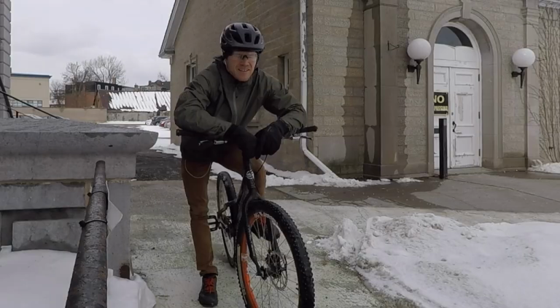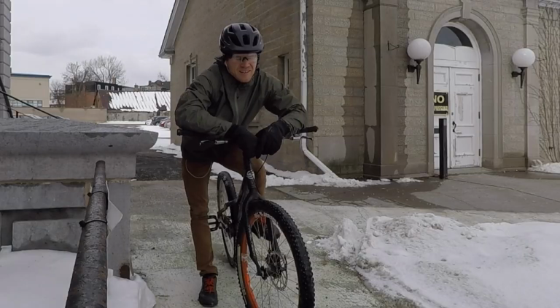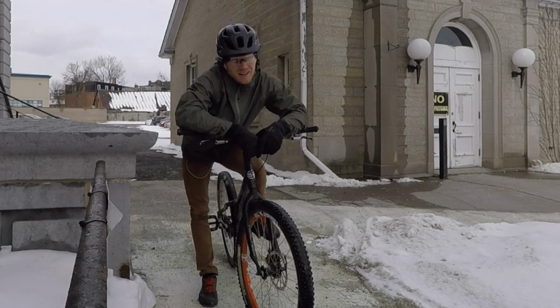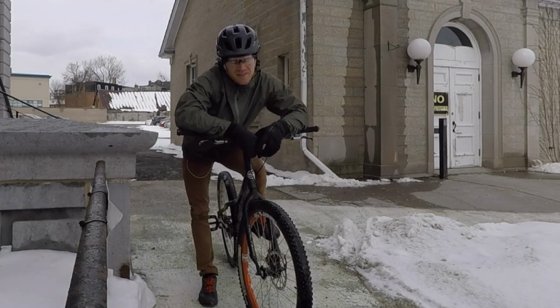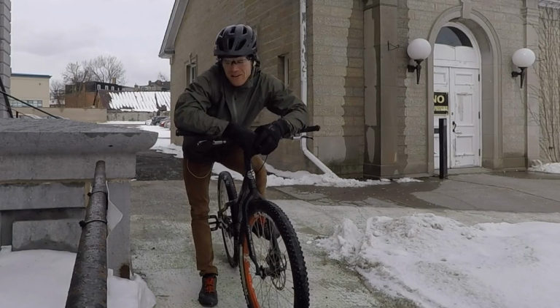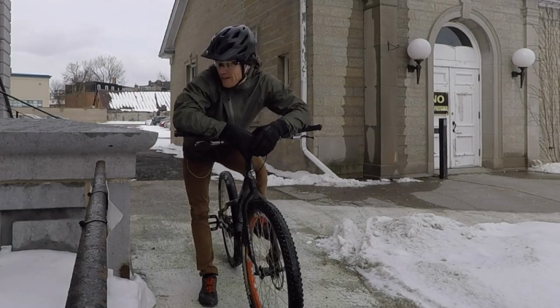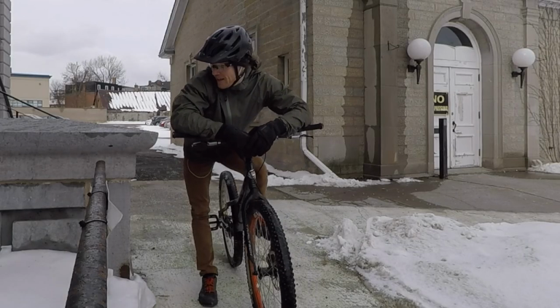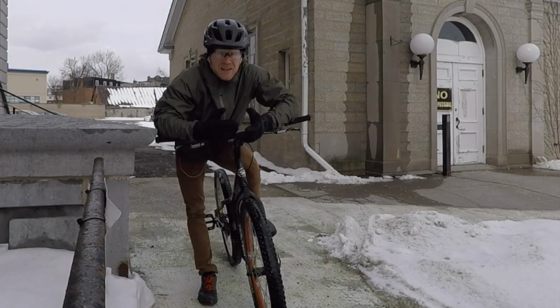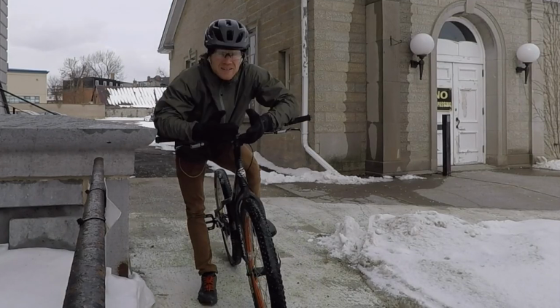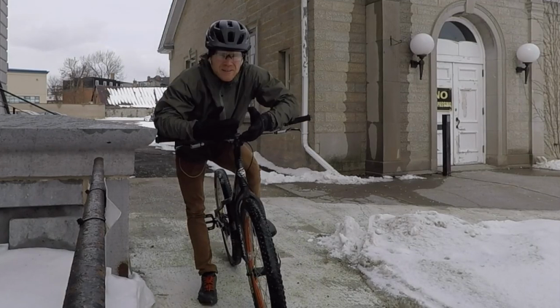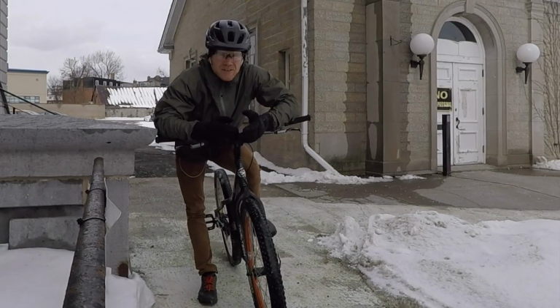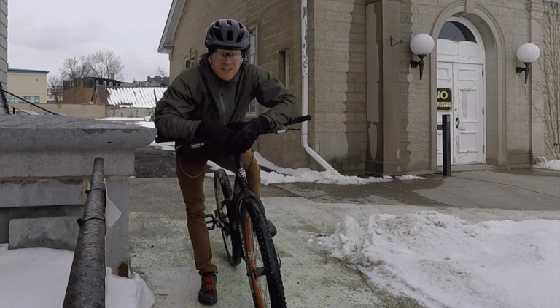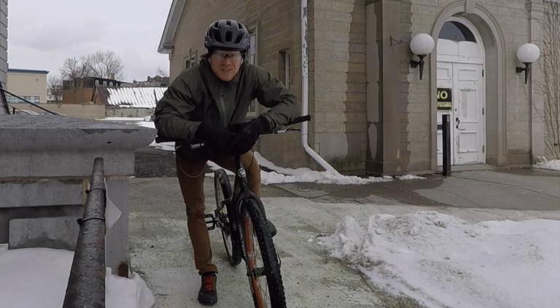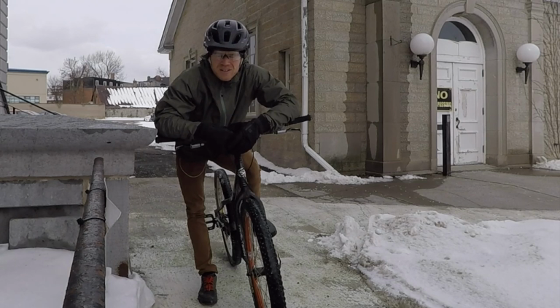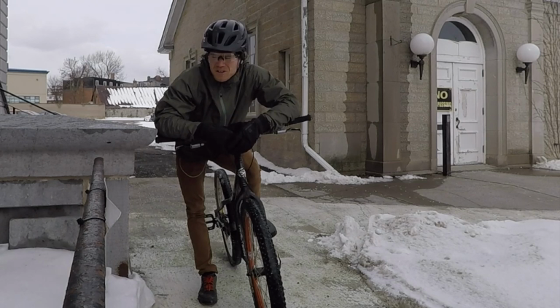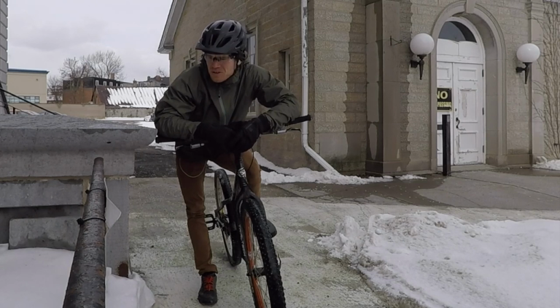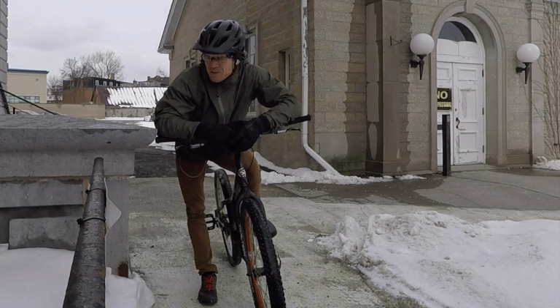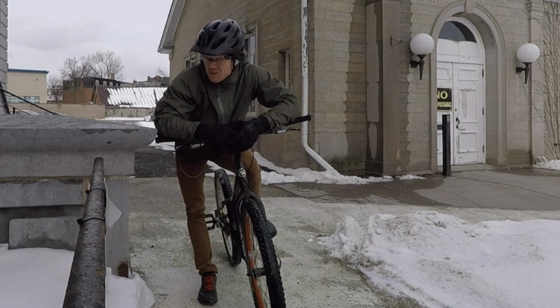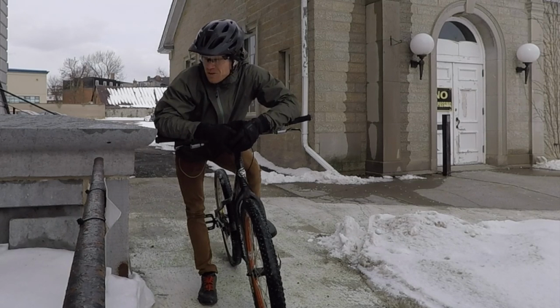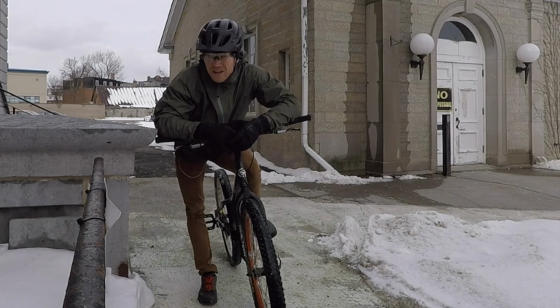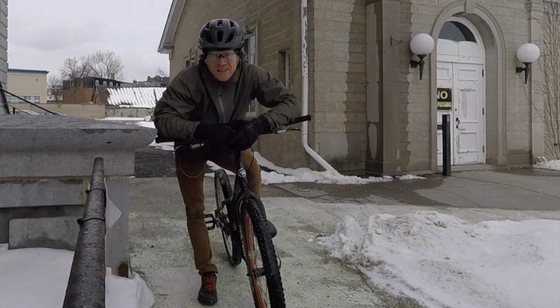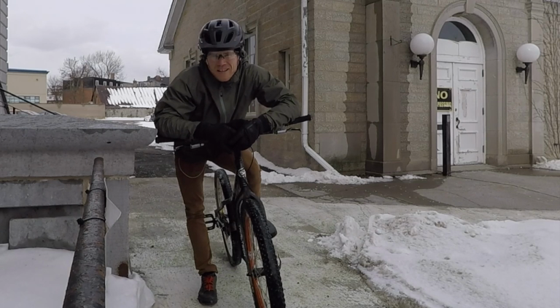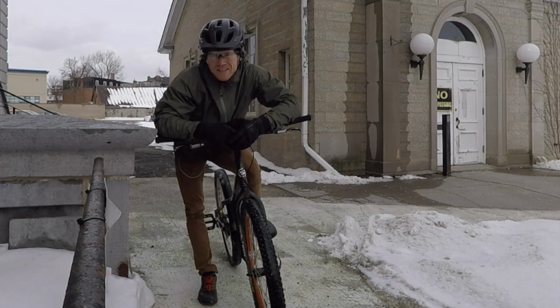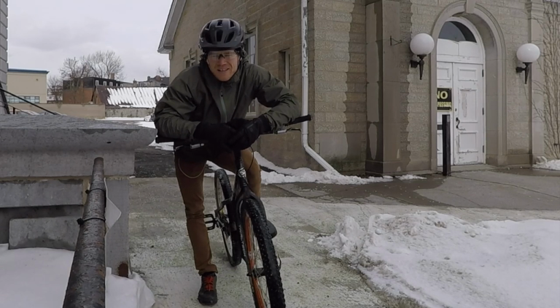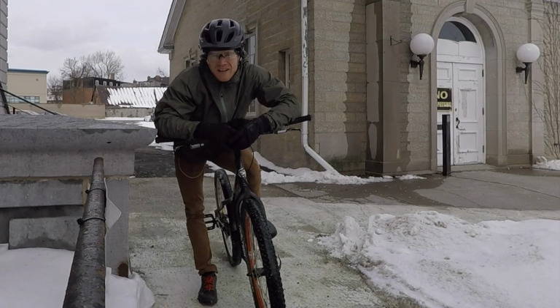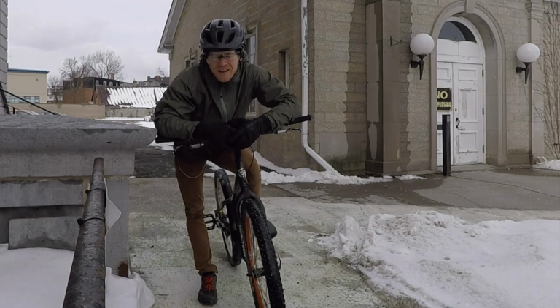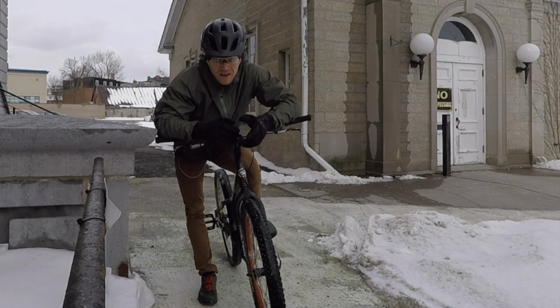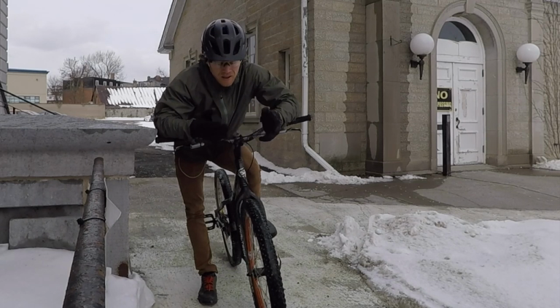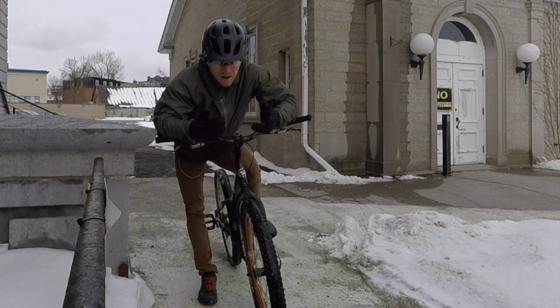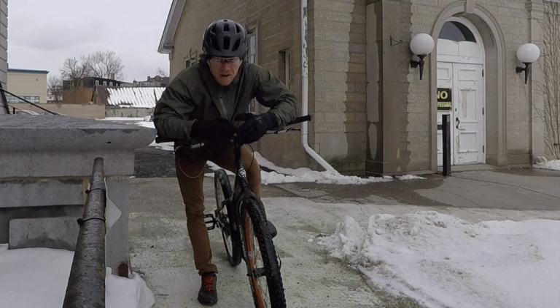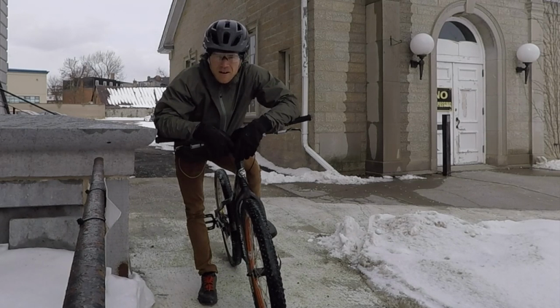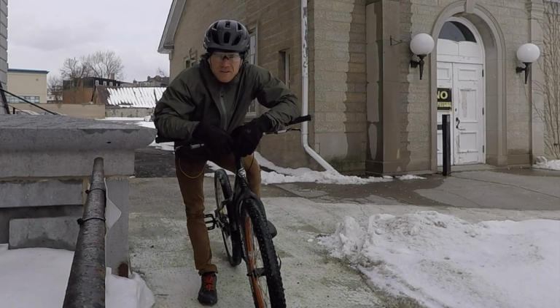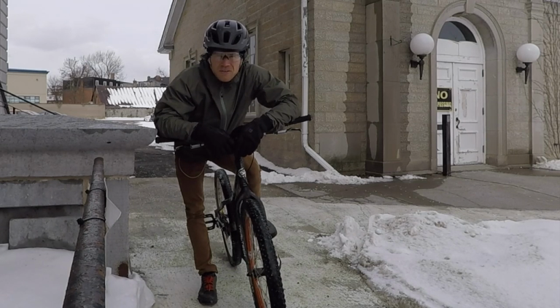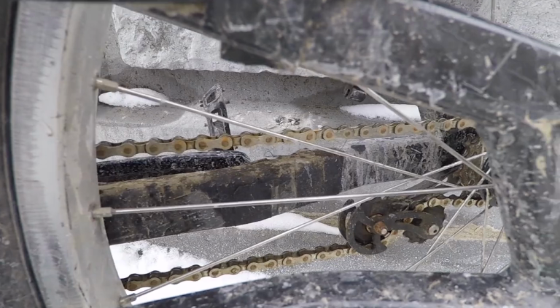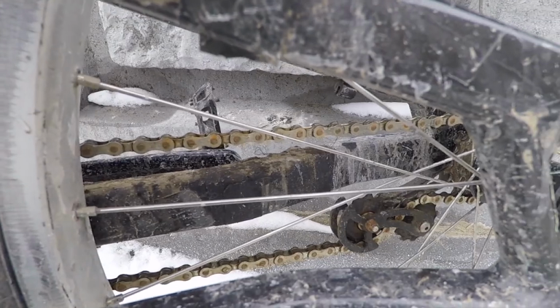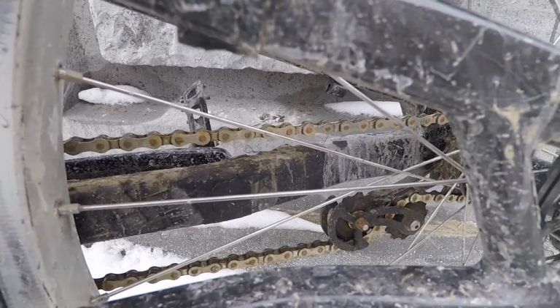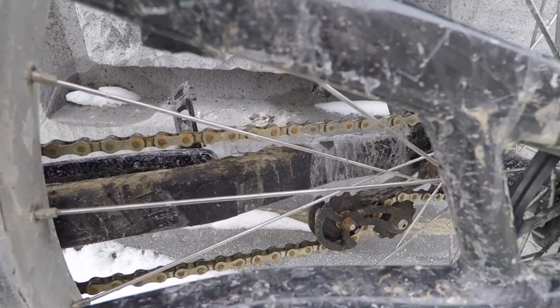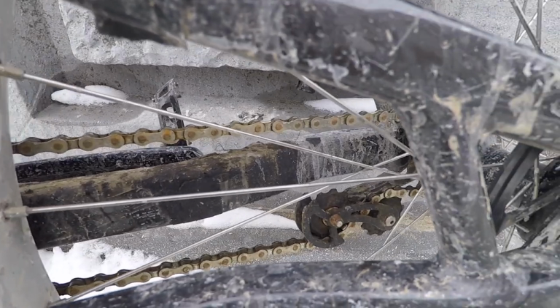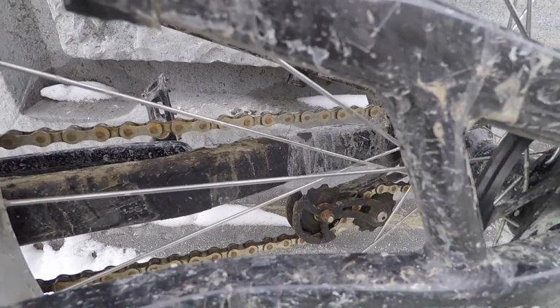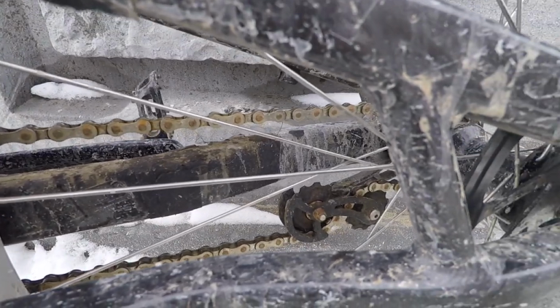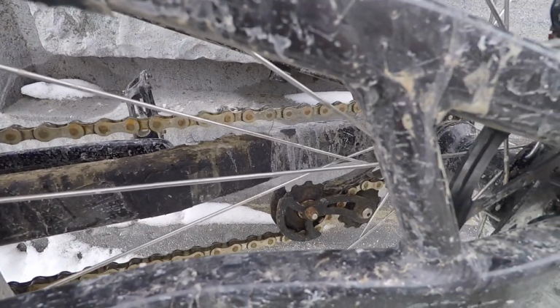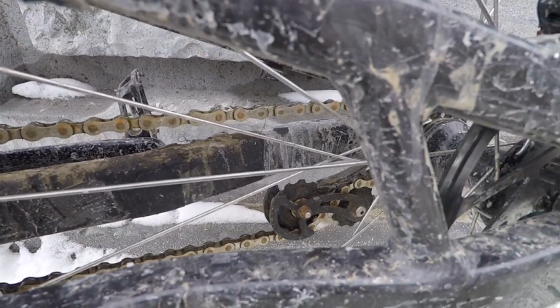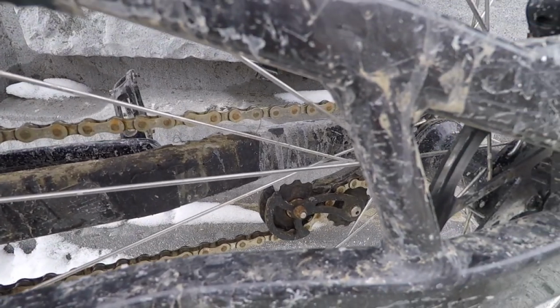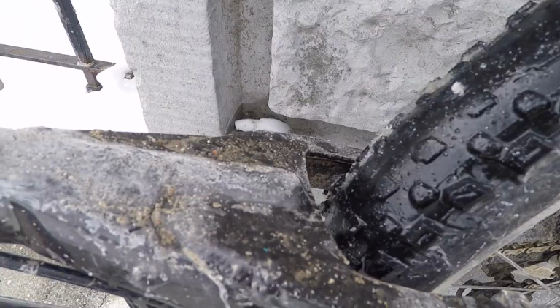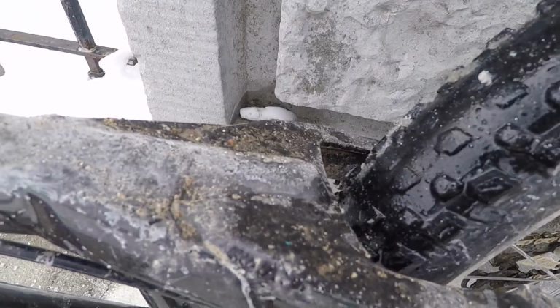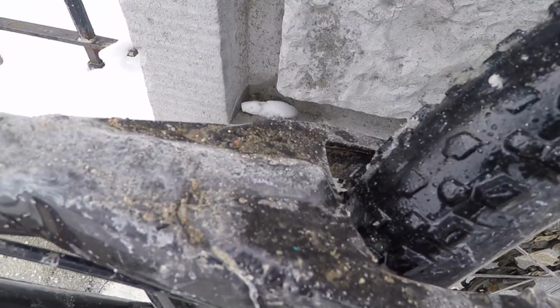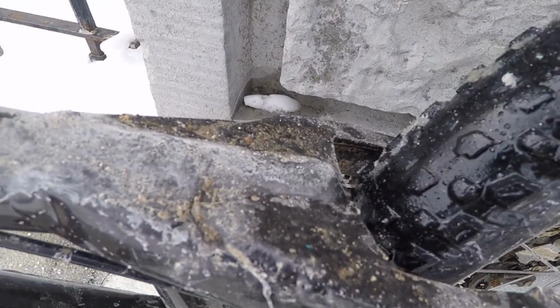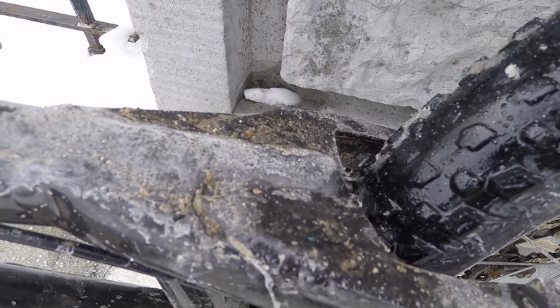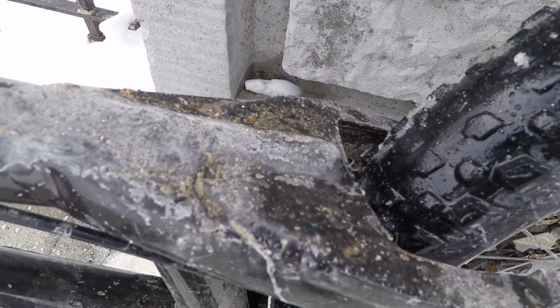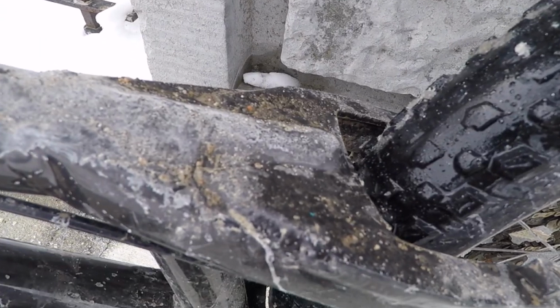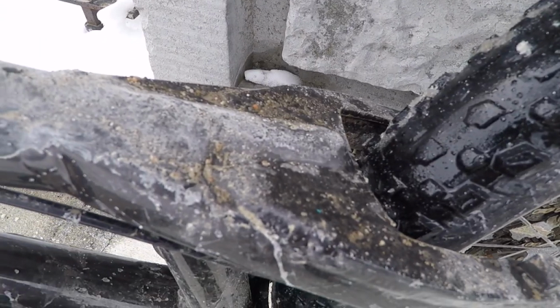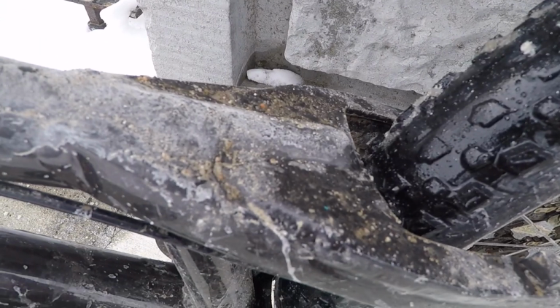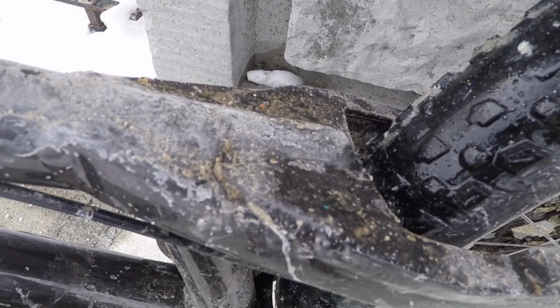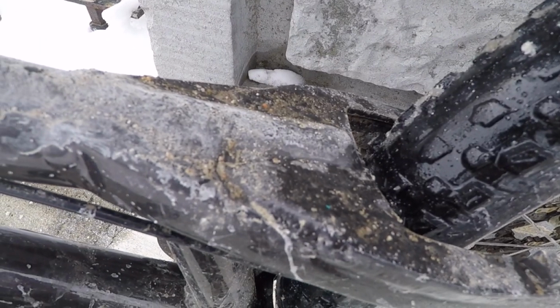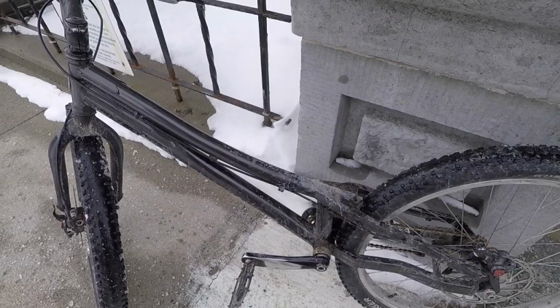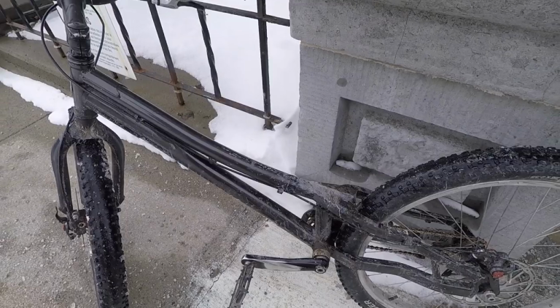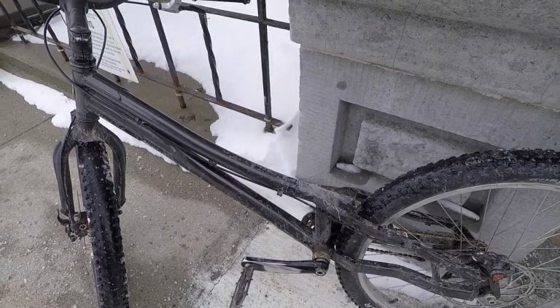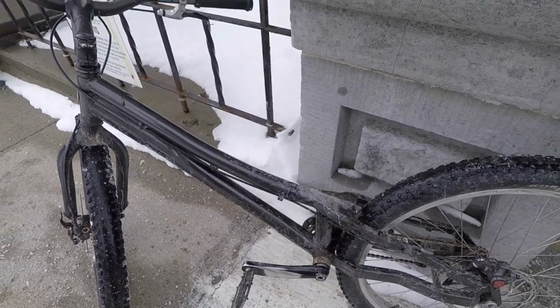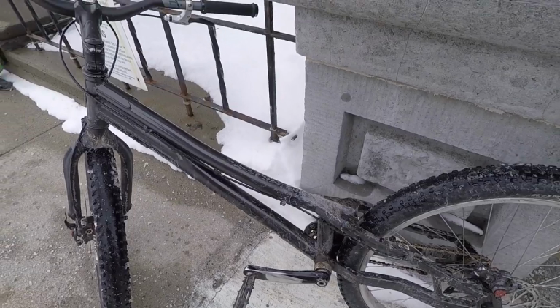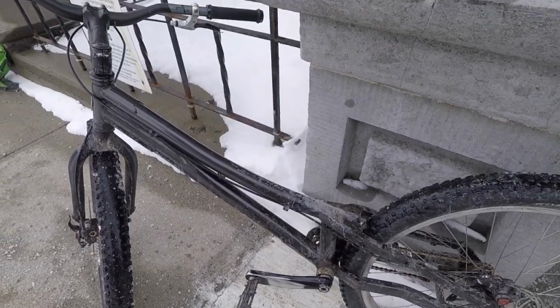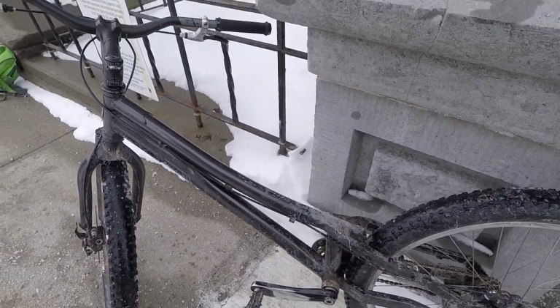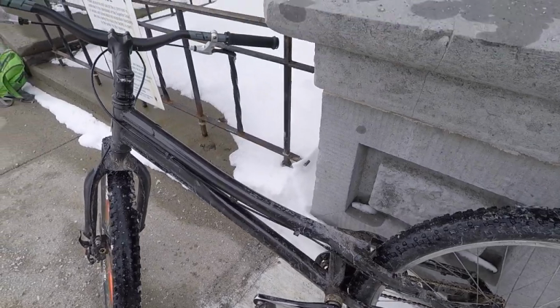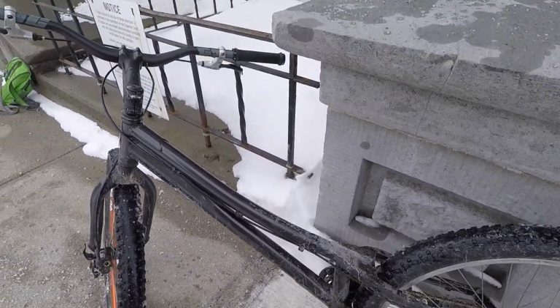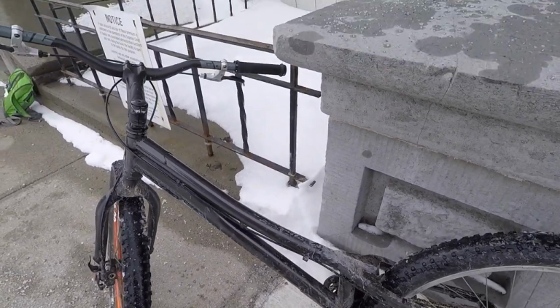I'd really like to do that without any hops. It's difficult to do streety things on a real trials bike. If I didn't have this thing, I wouldn't be riding at all.